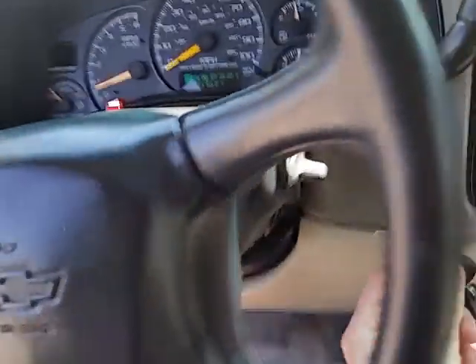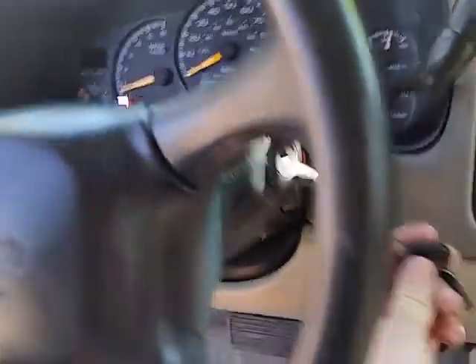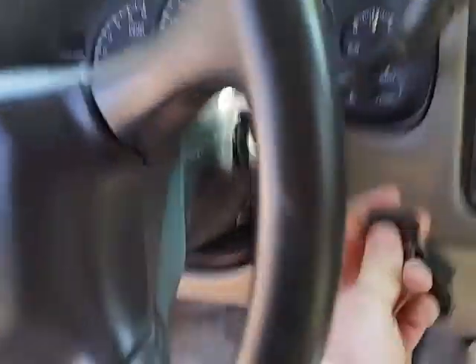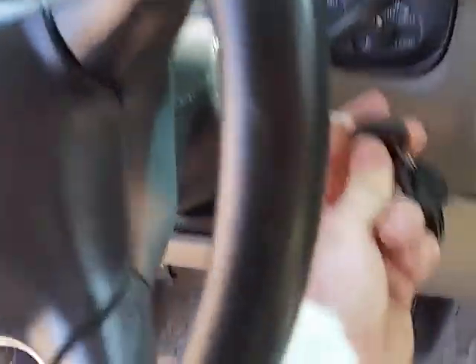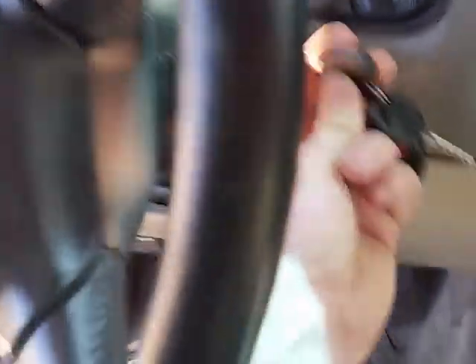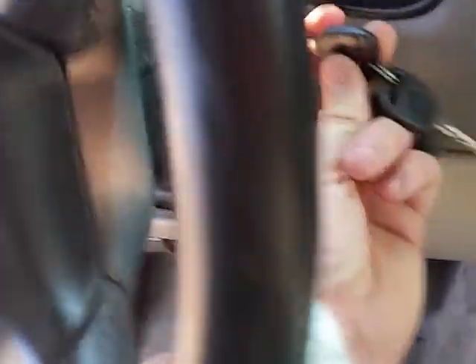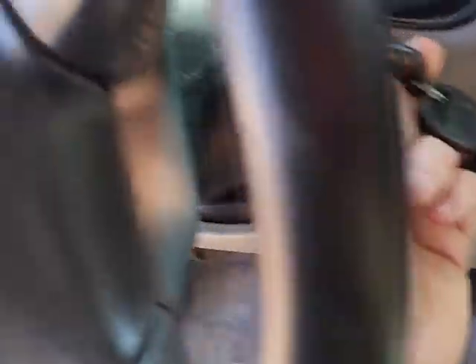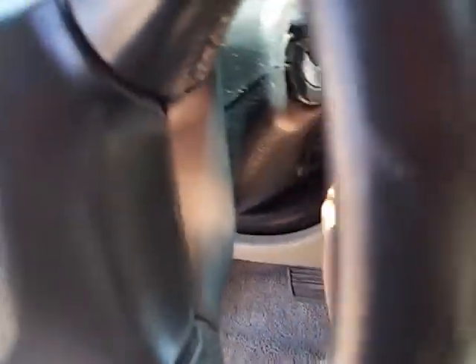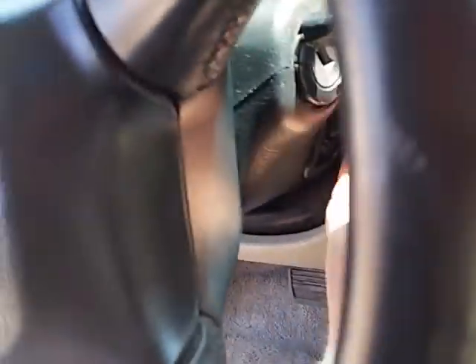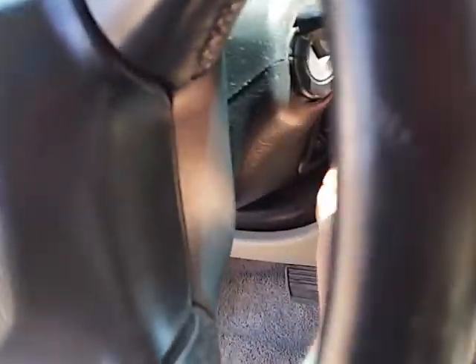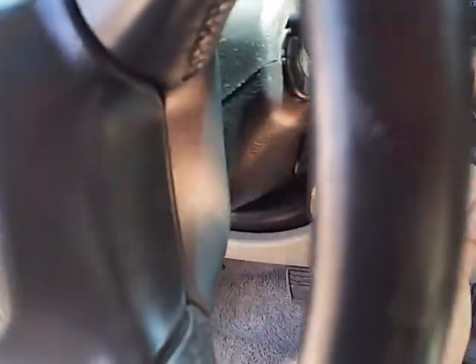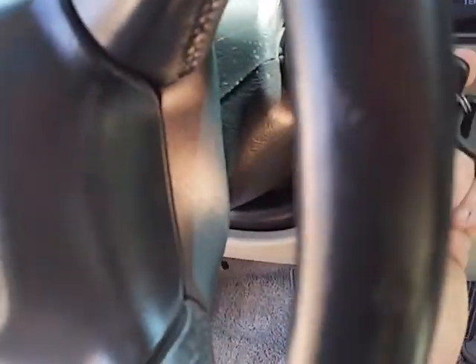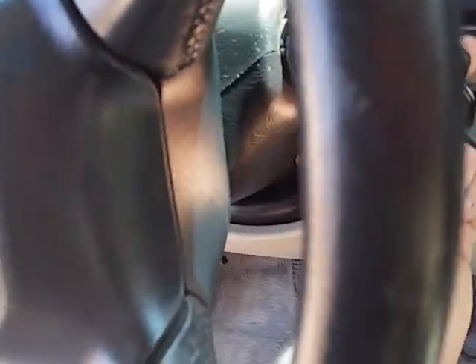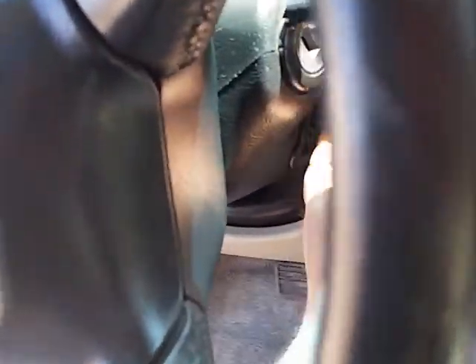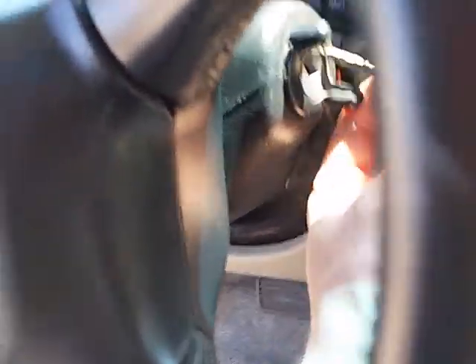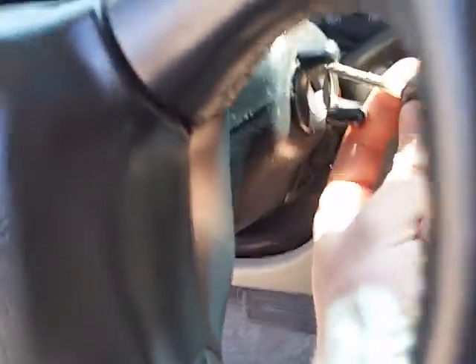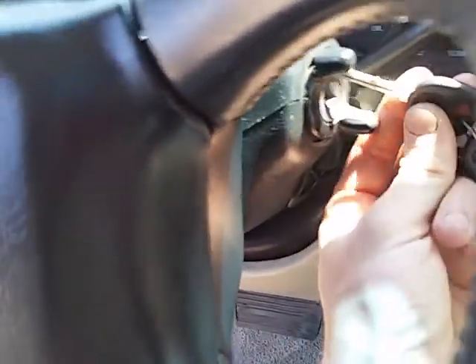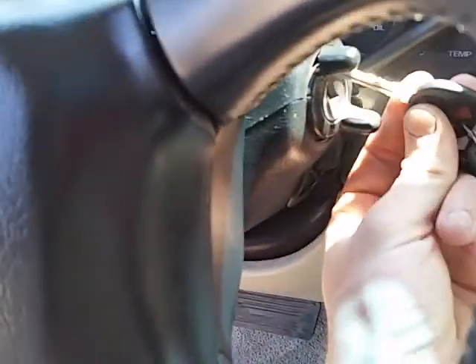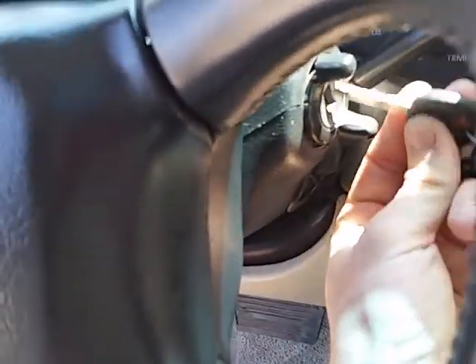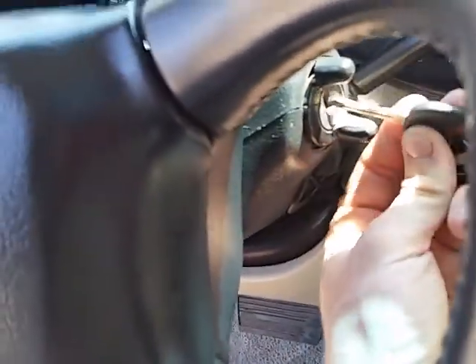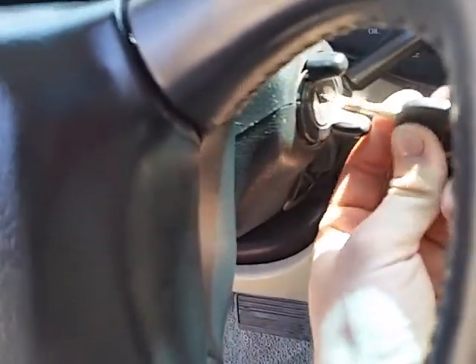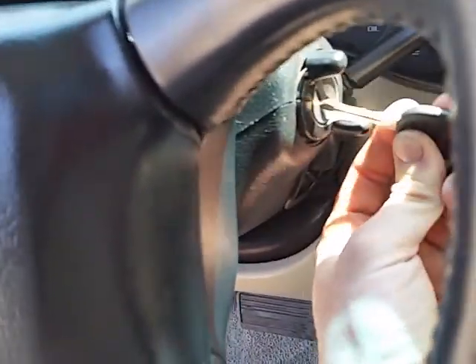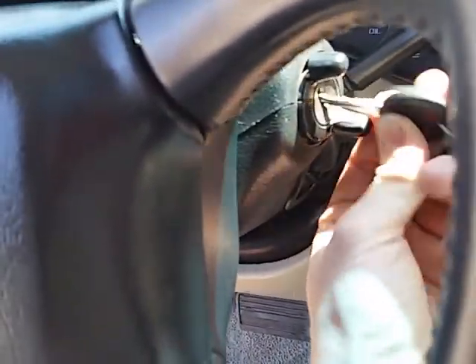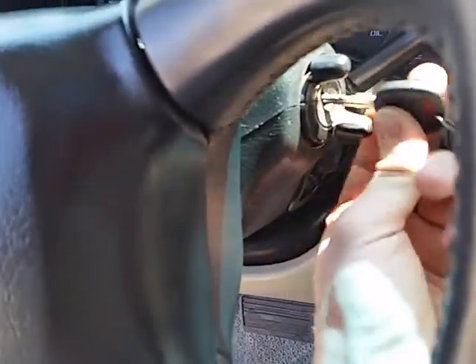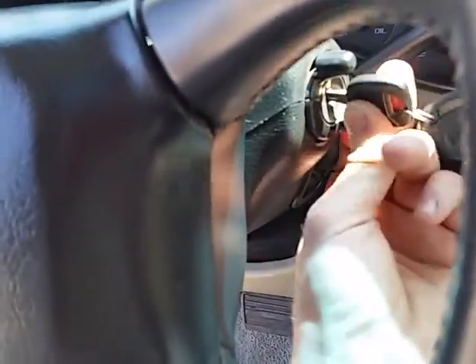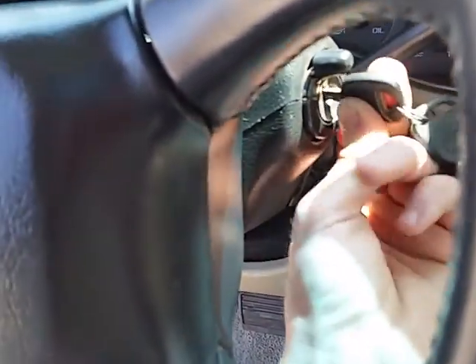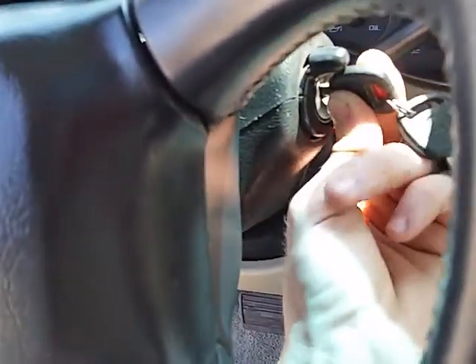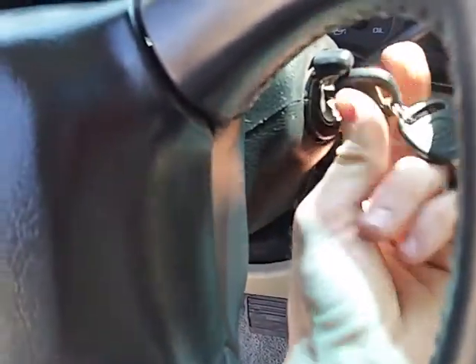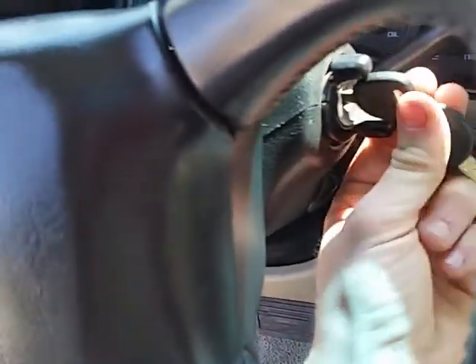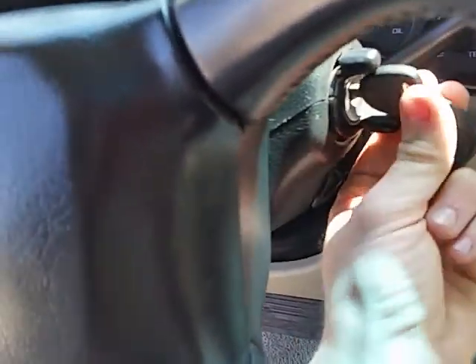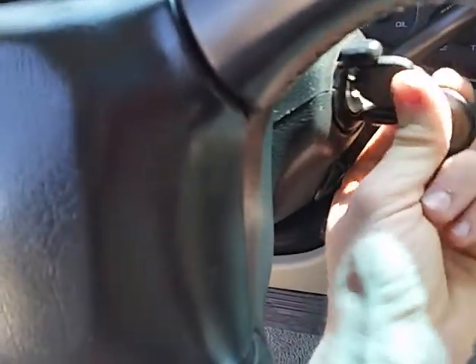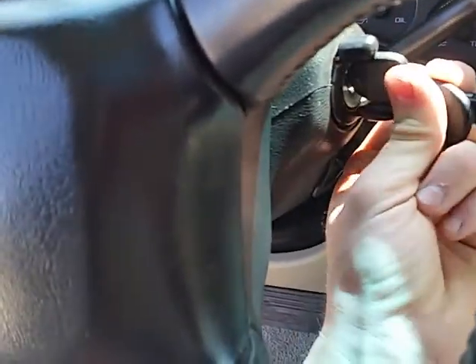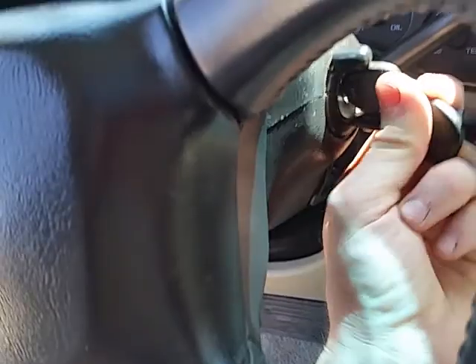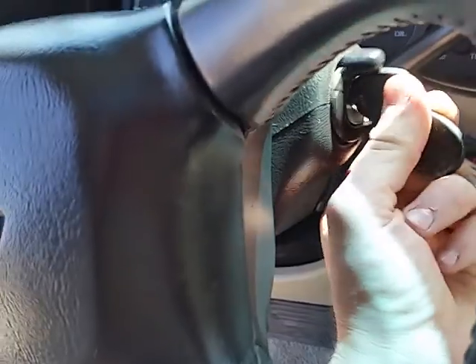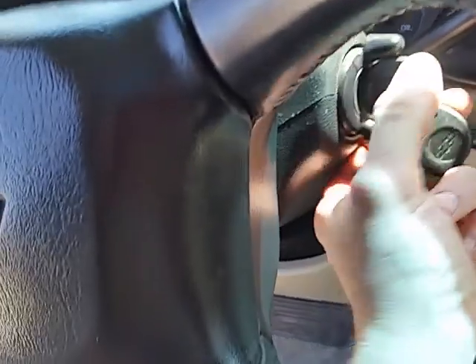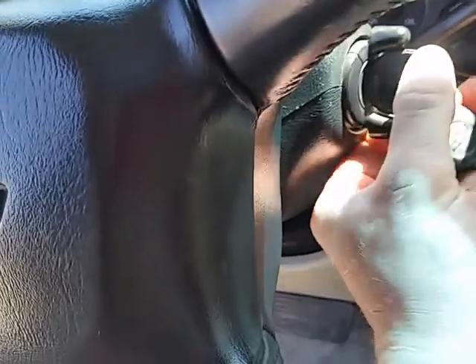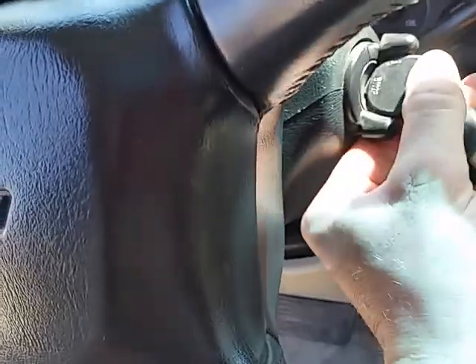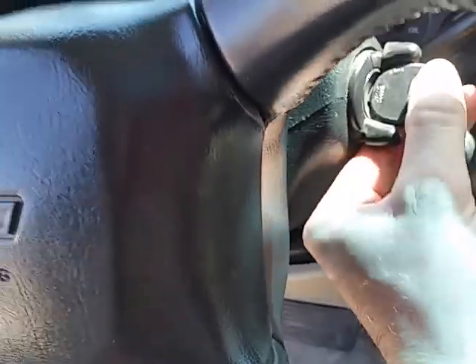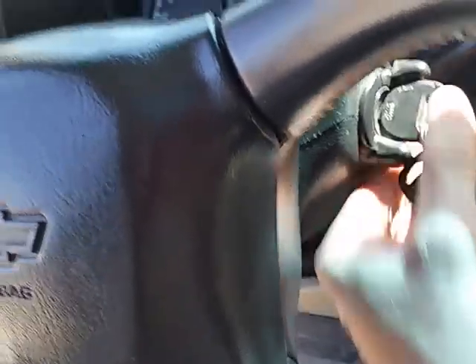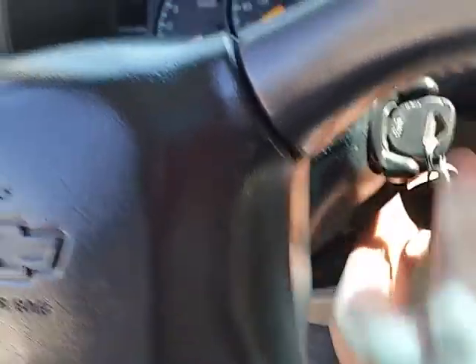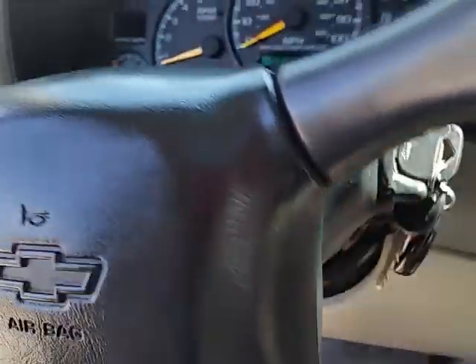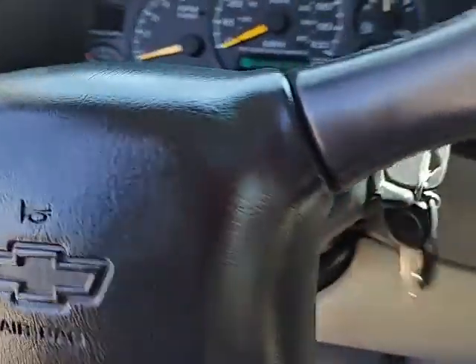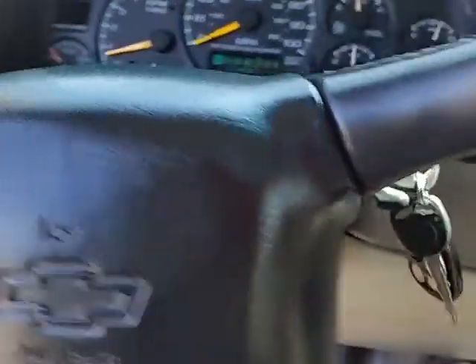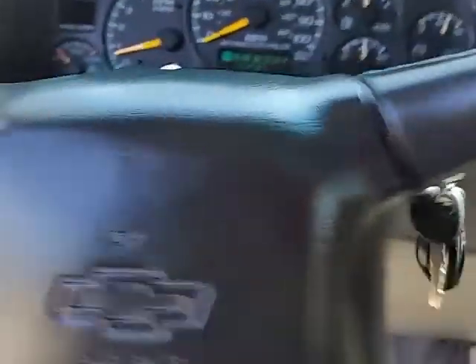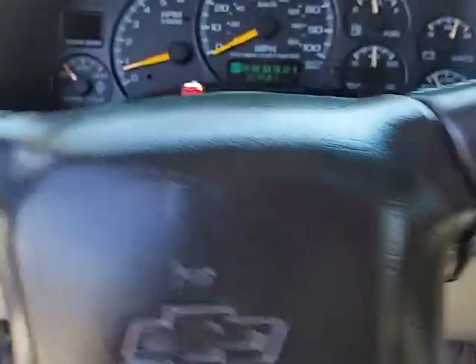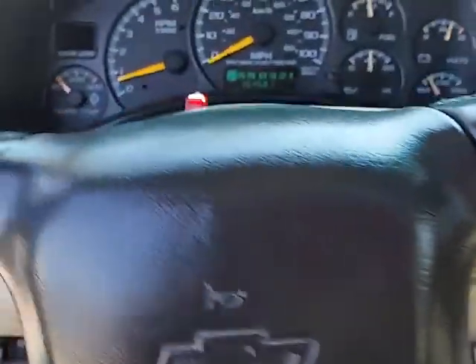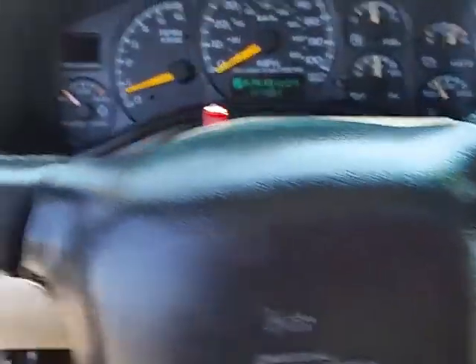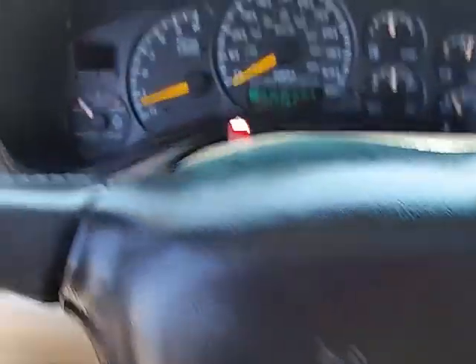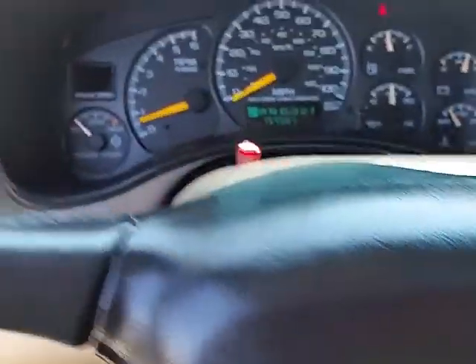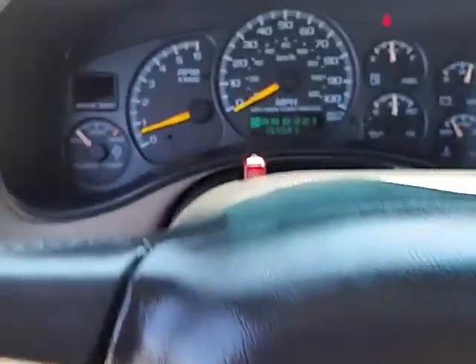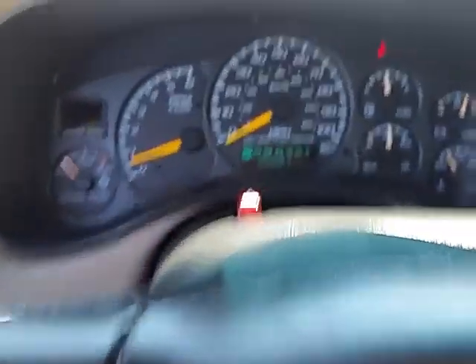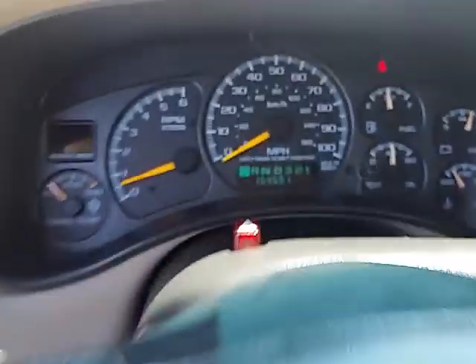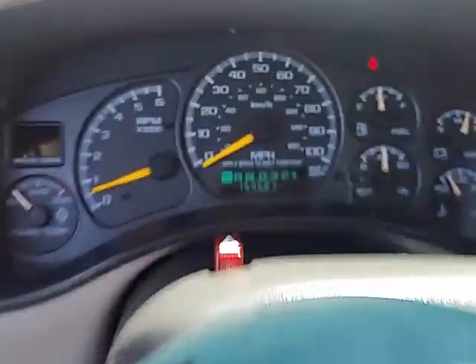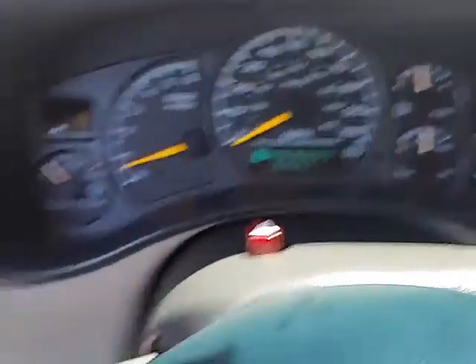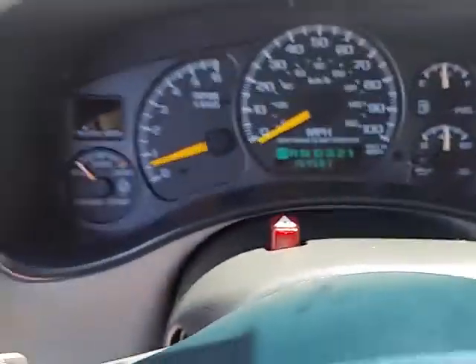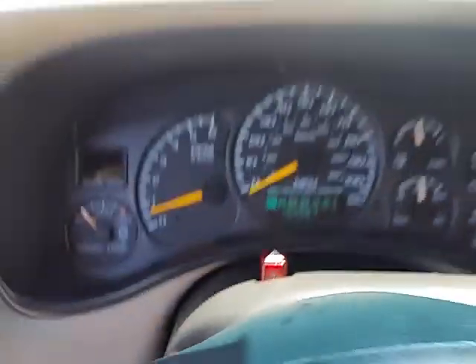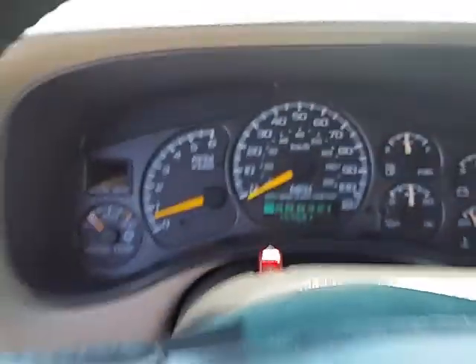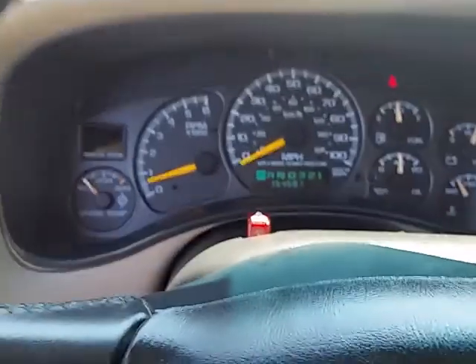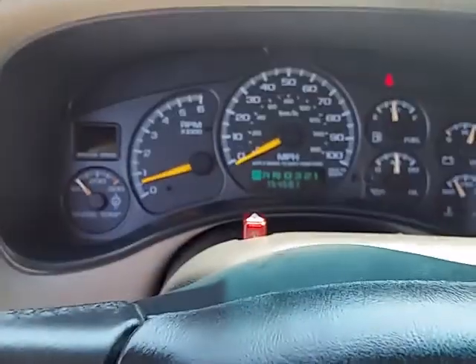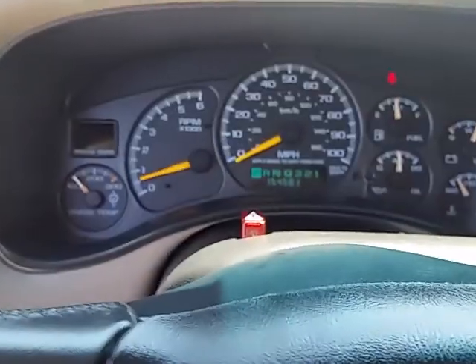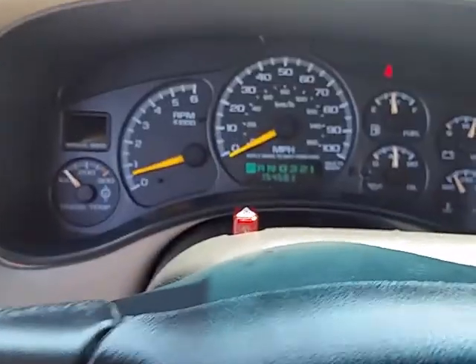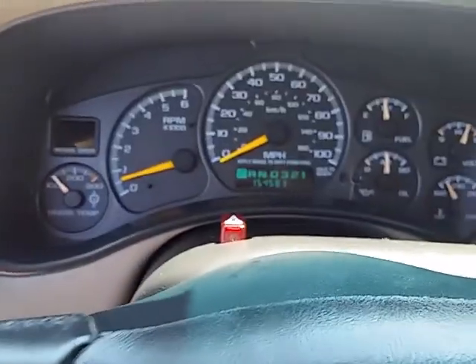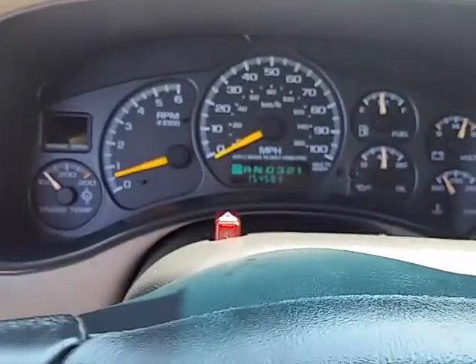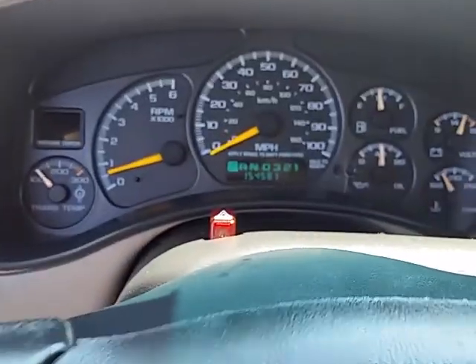You do need to stick the key in it, or else as soon as you touch the brake or gas it'll shut off.